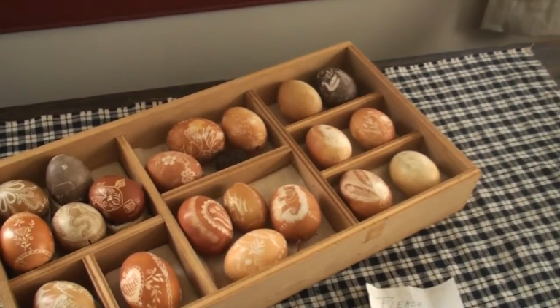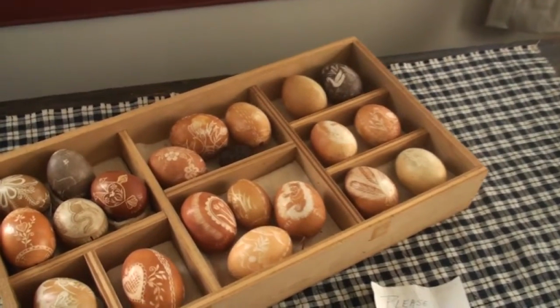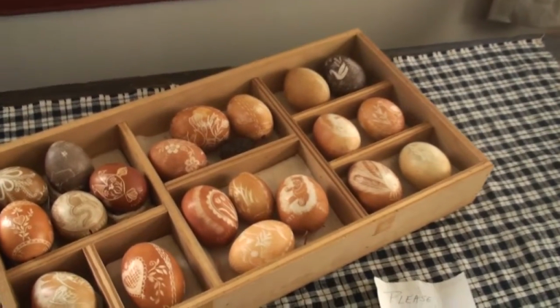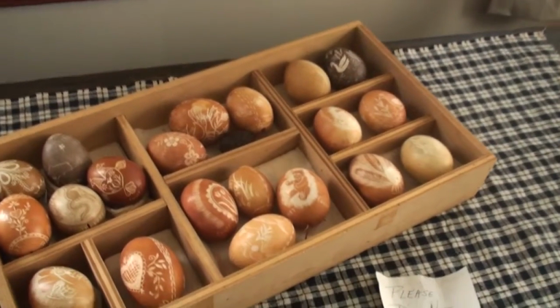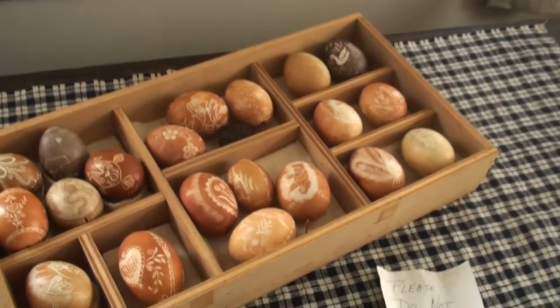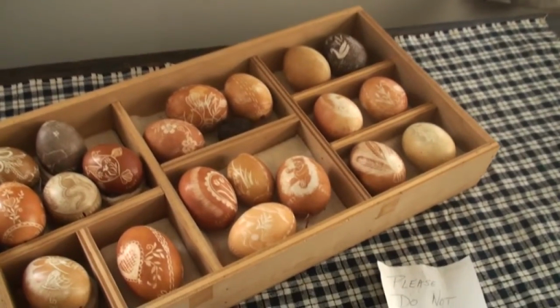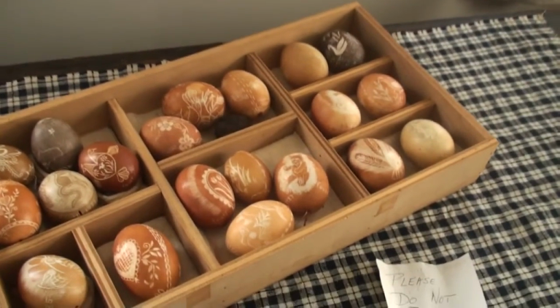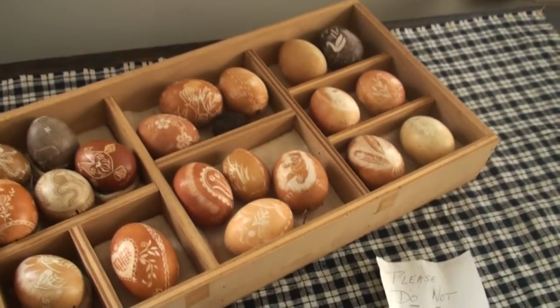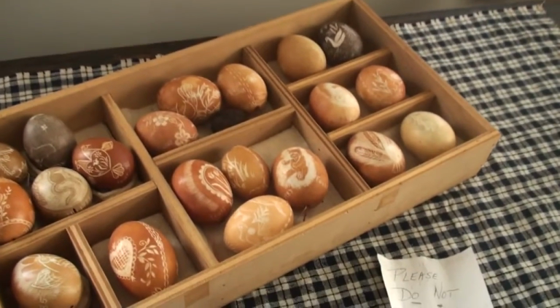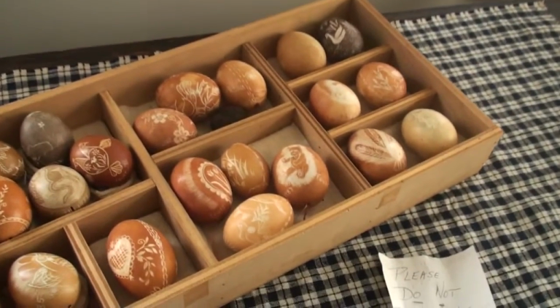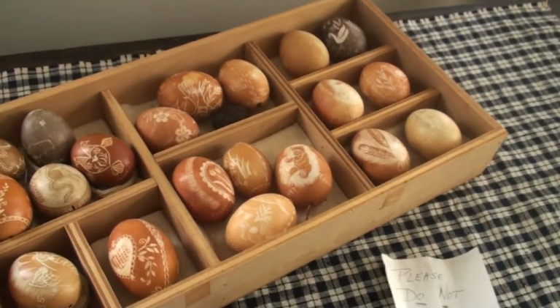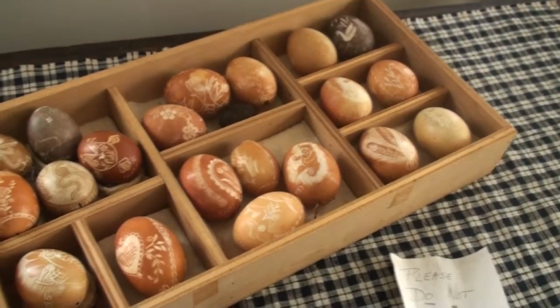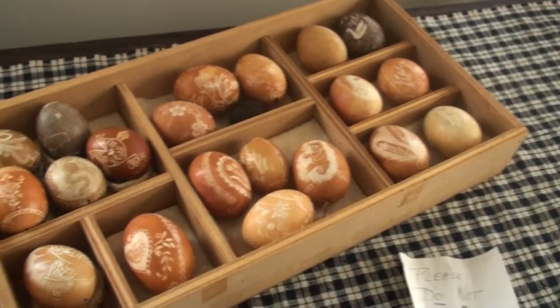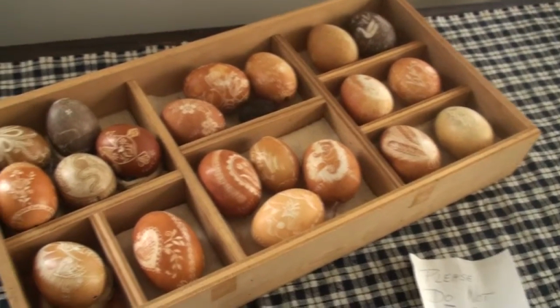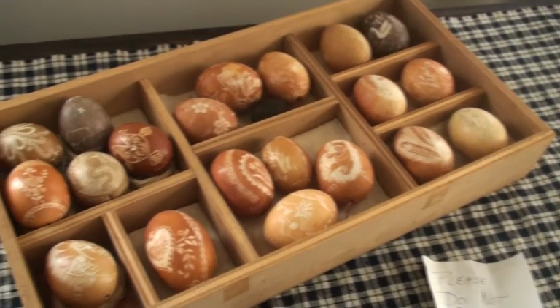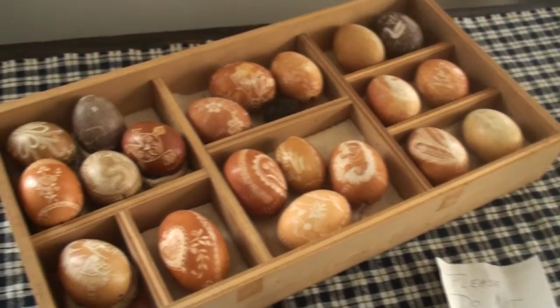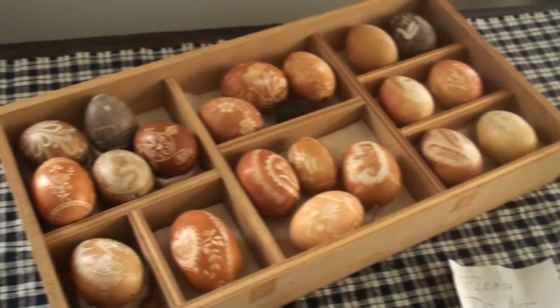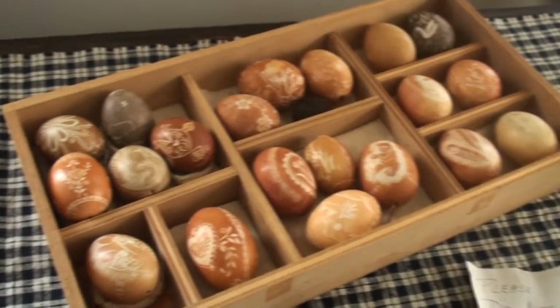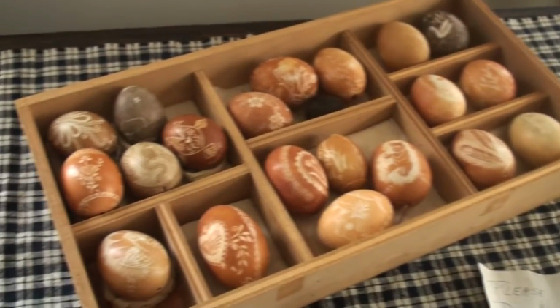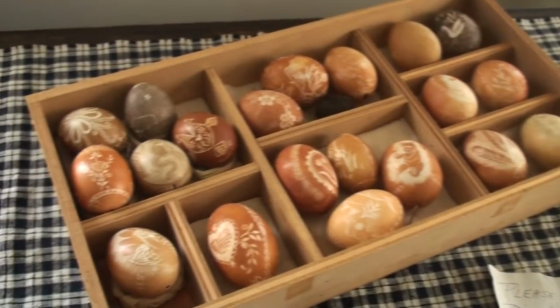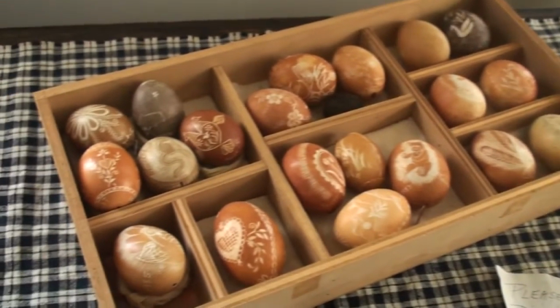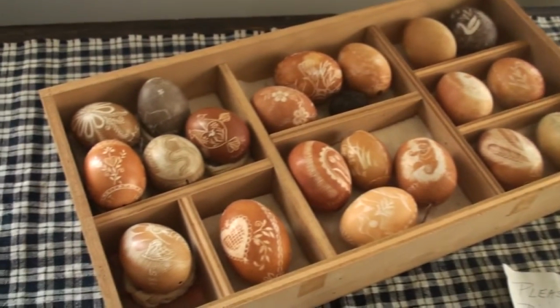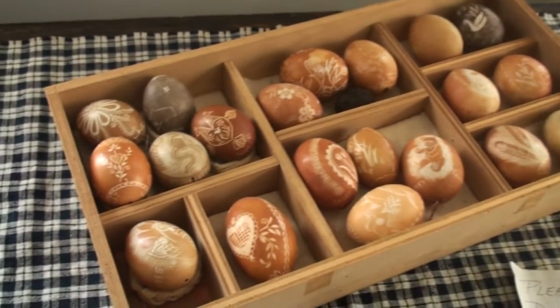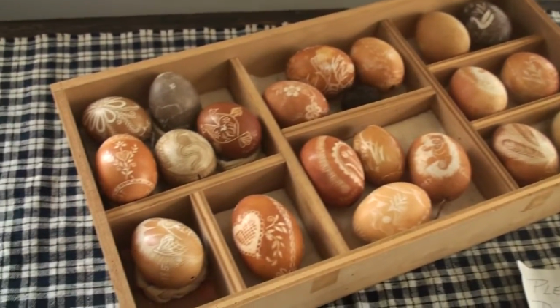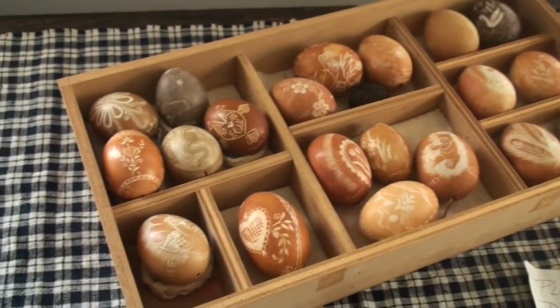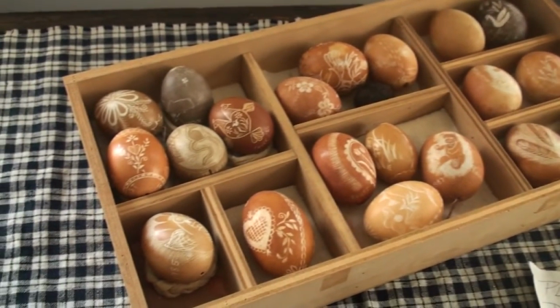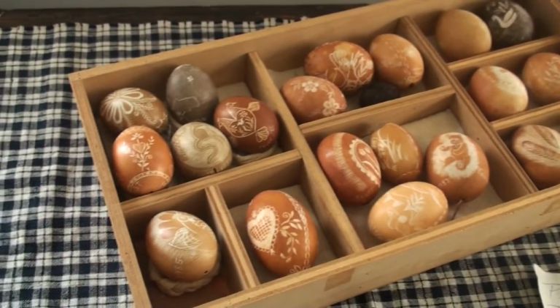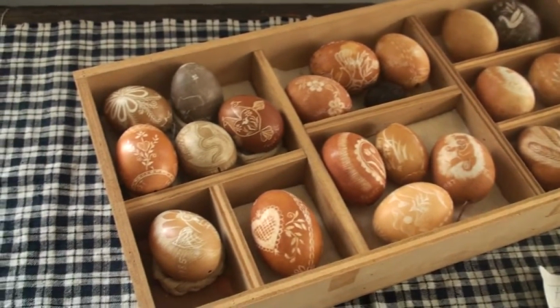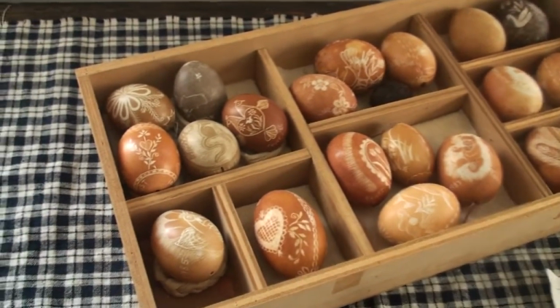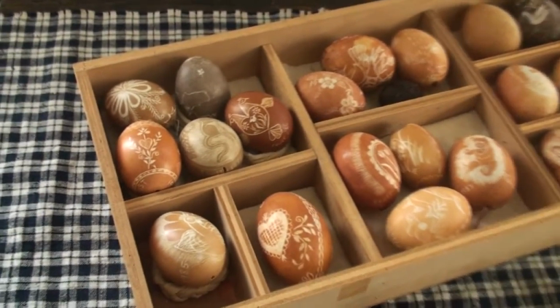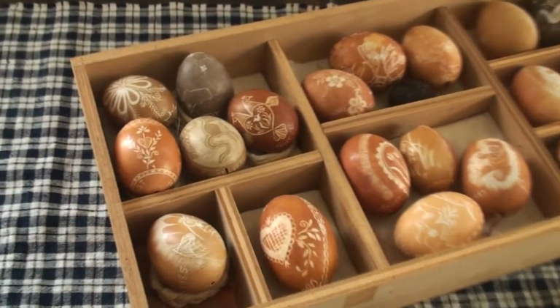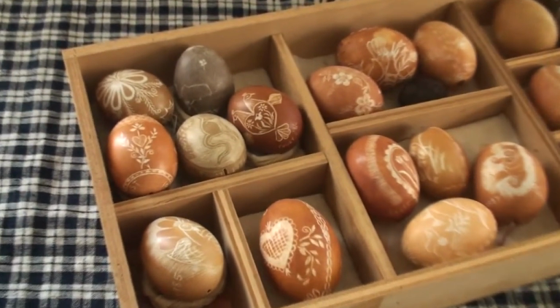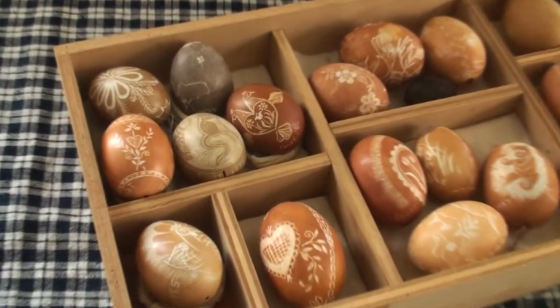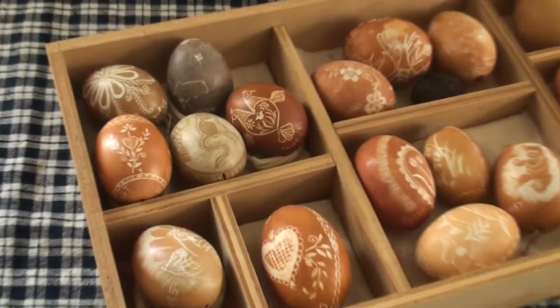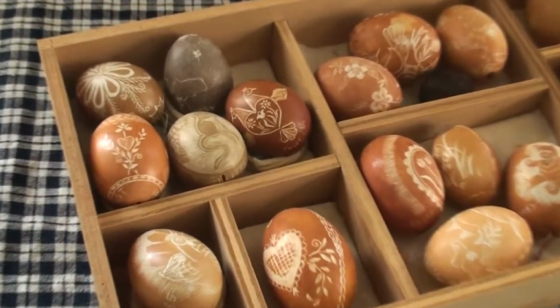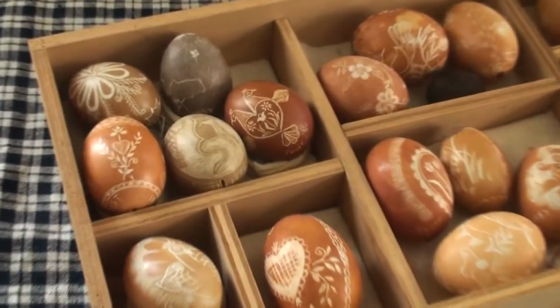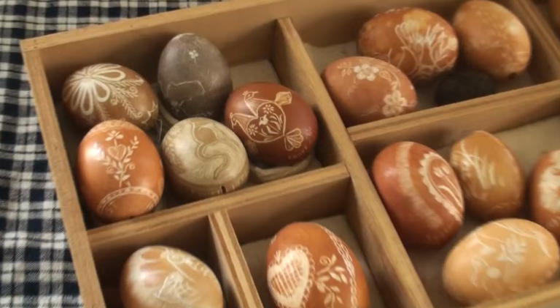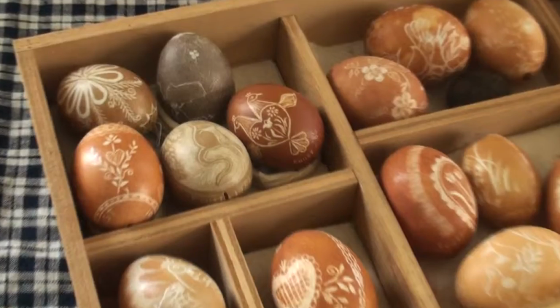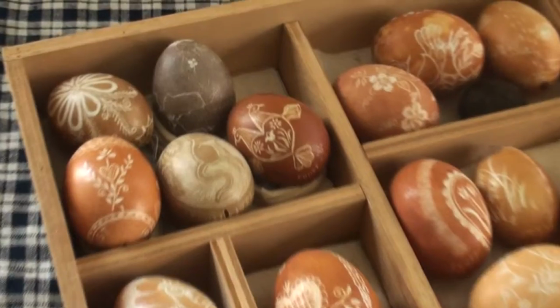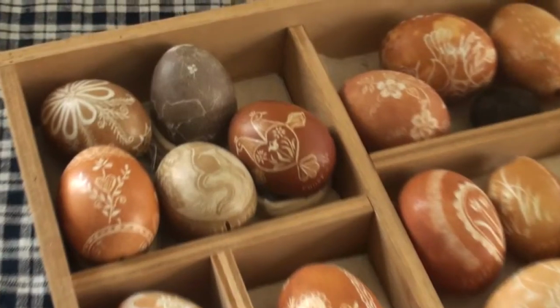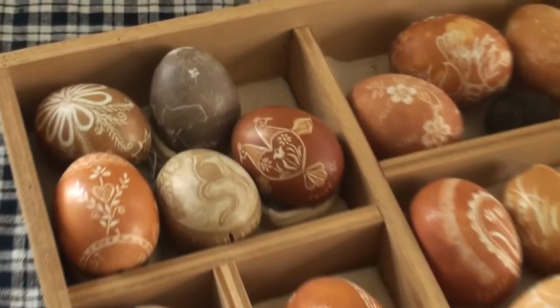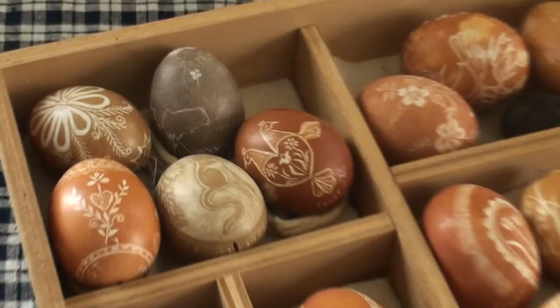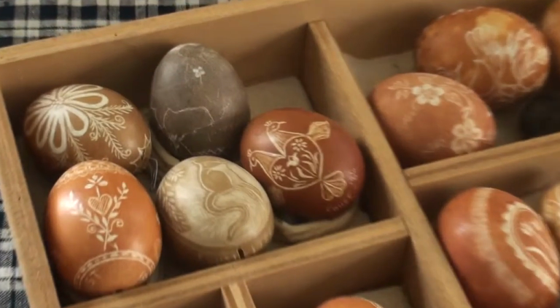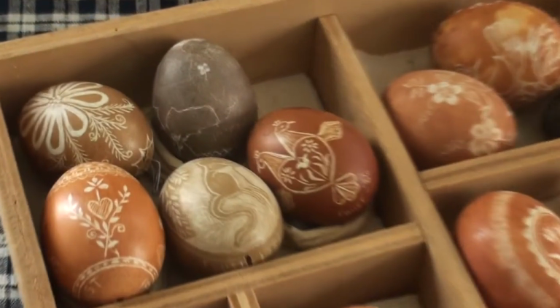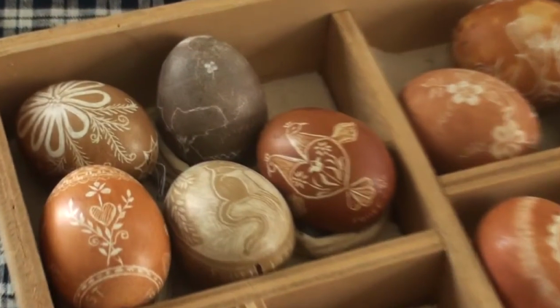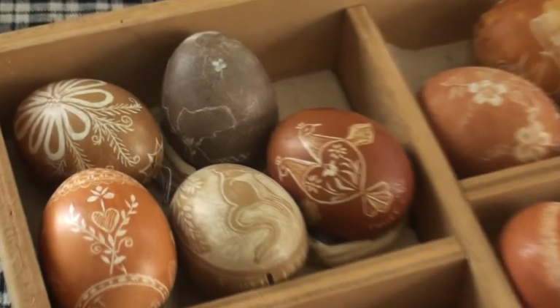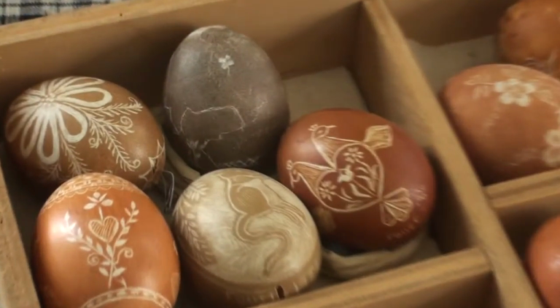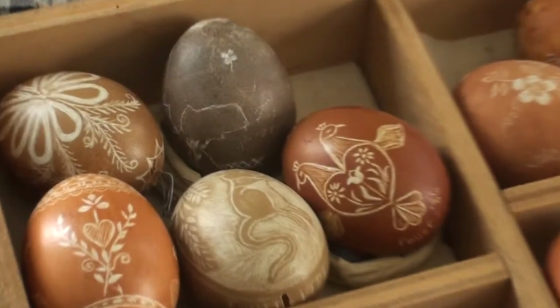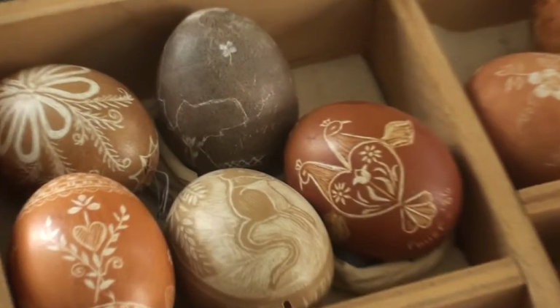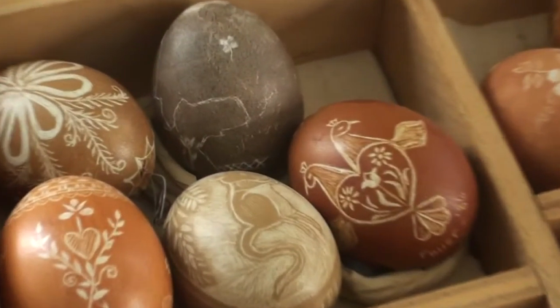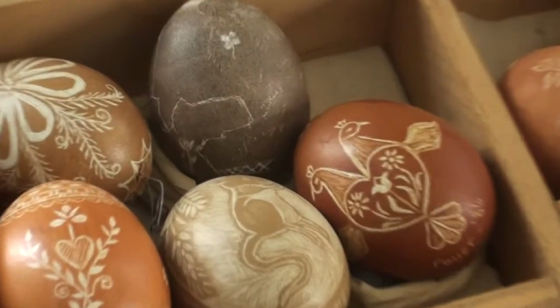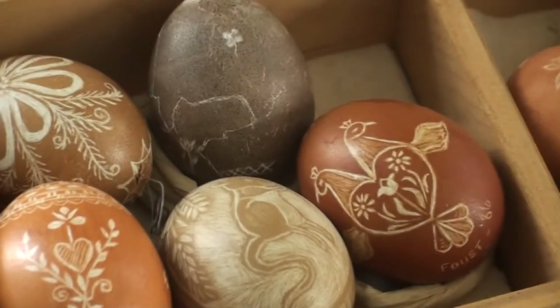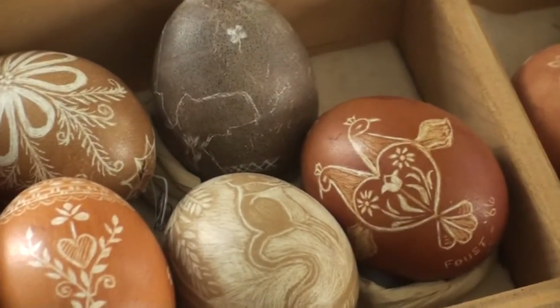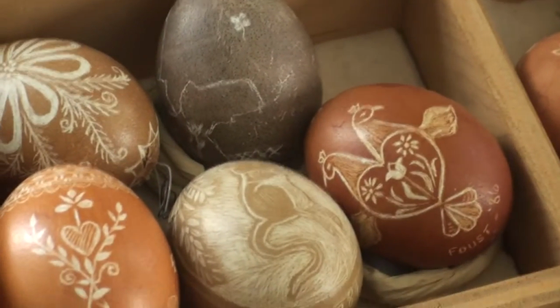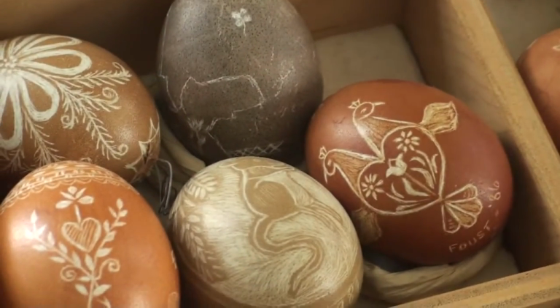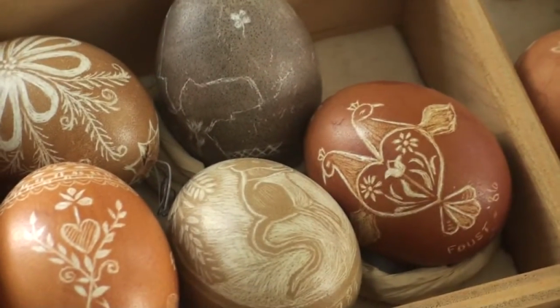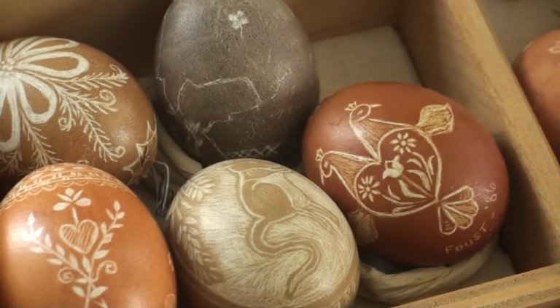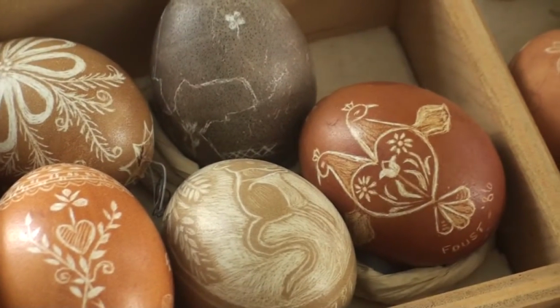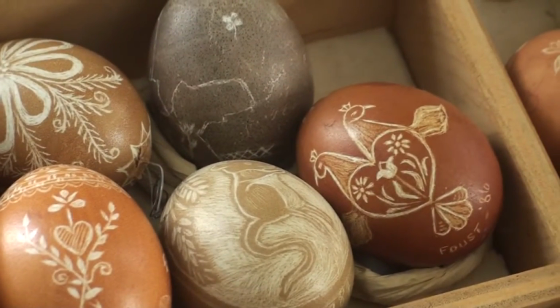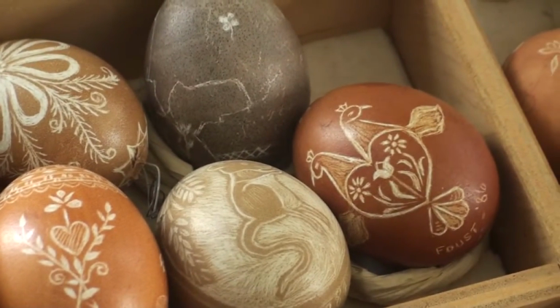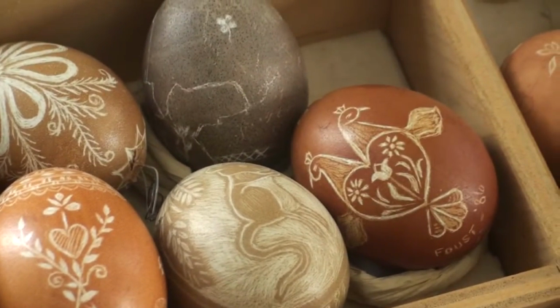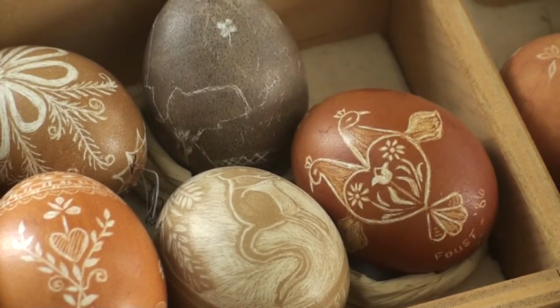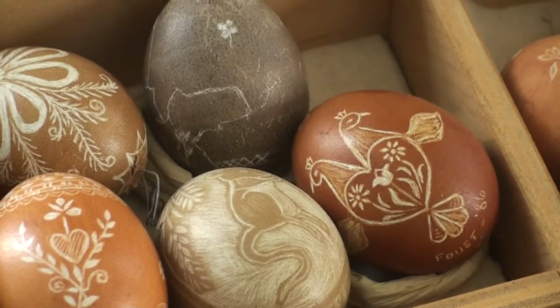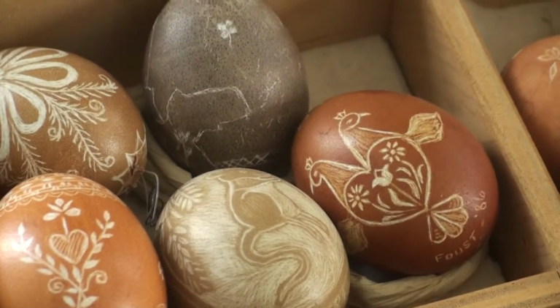Pheasant eggs, goose eggs, duck eggs — she had all different sized eggs that she worked with.